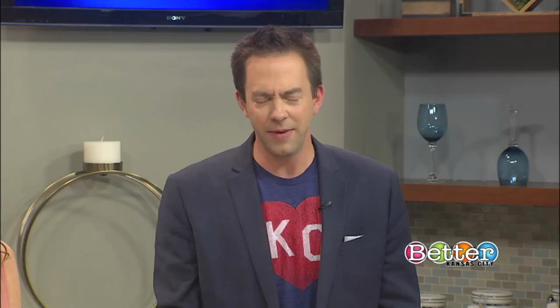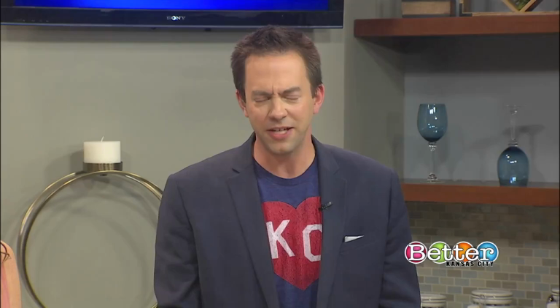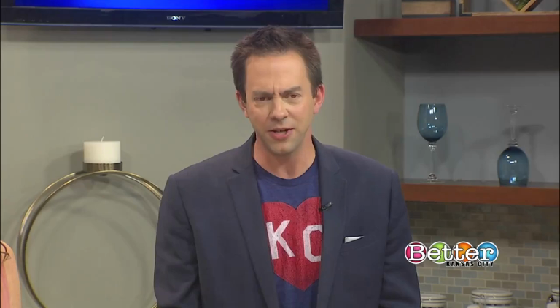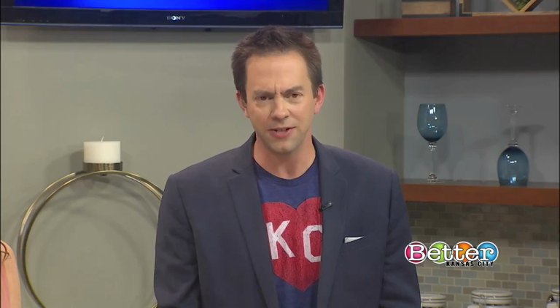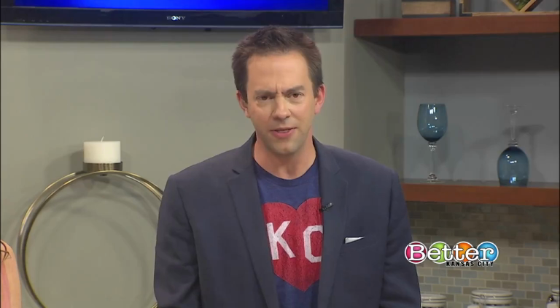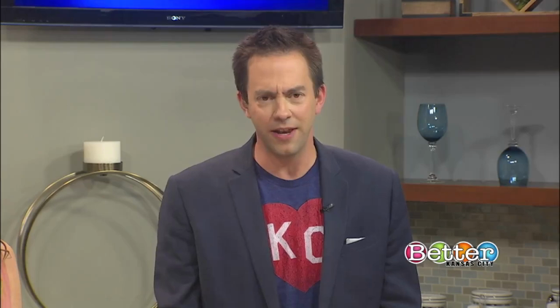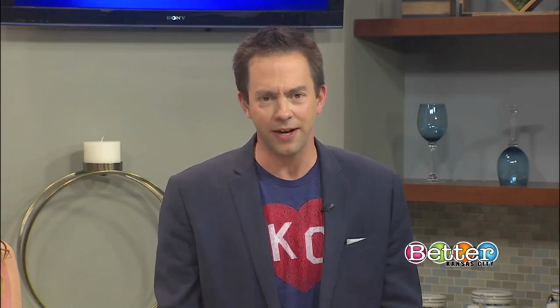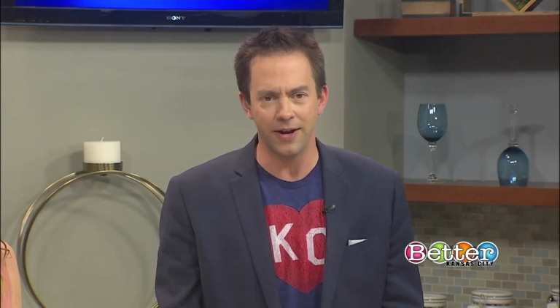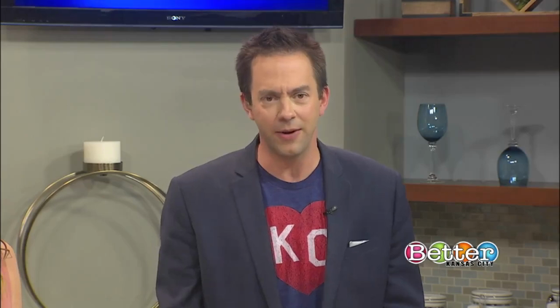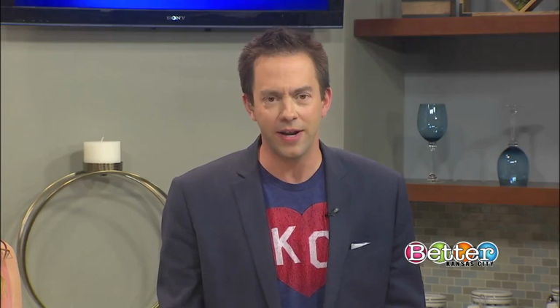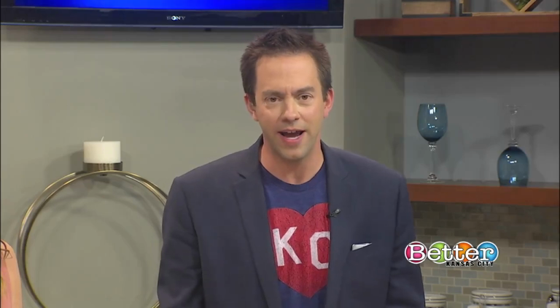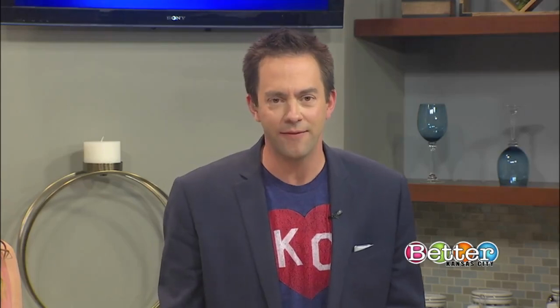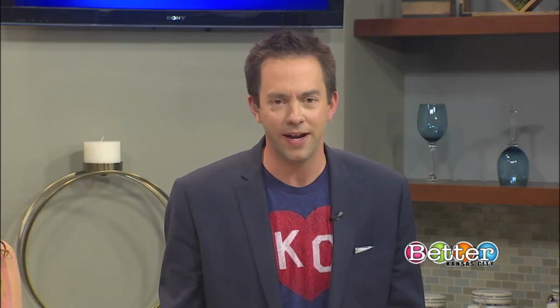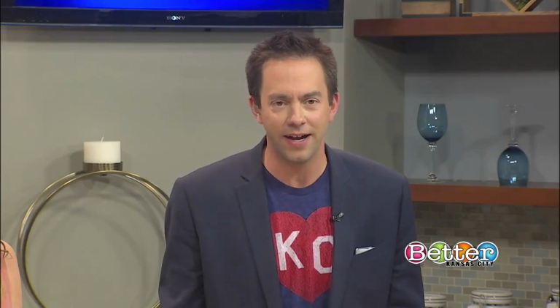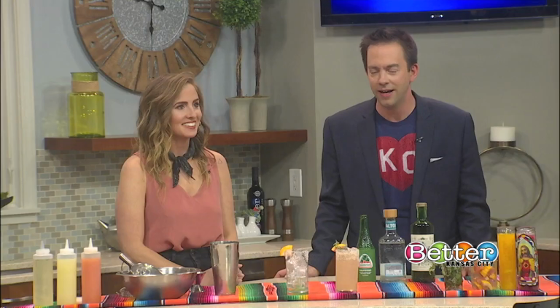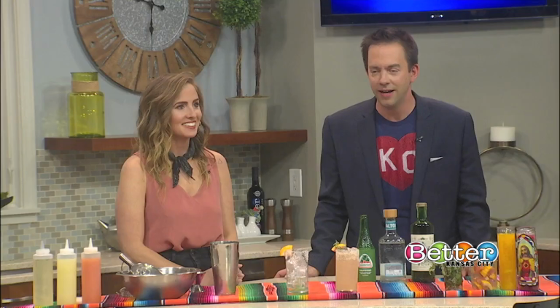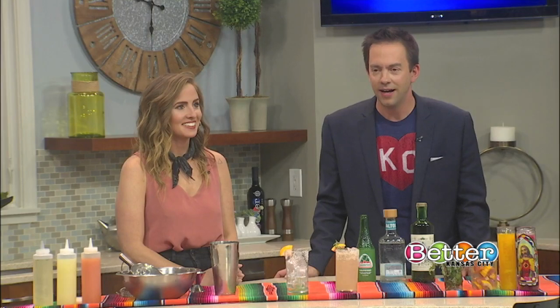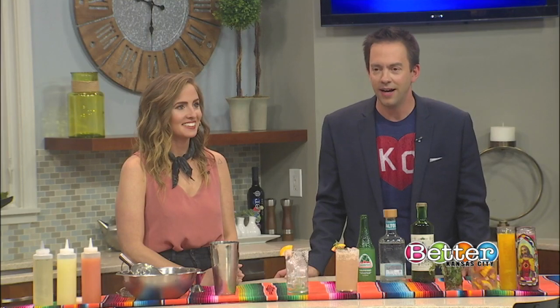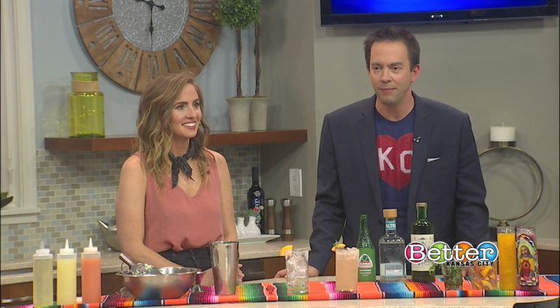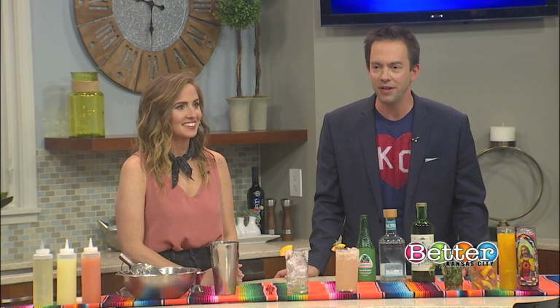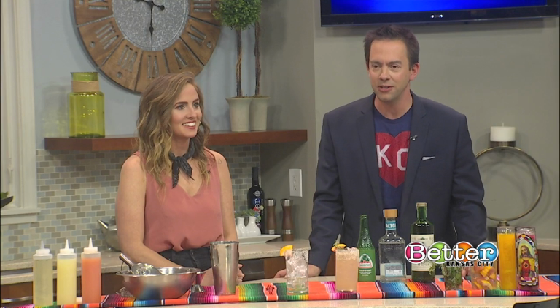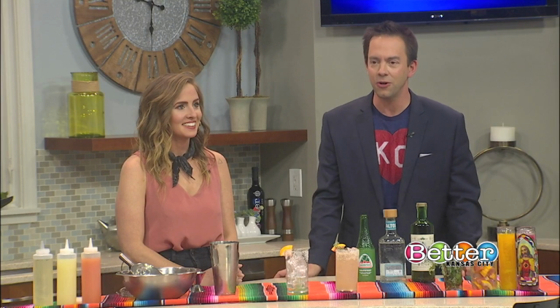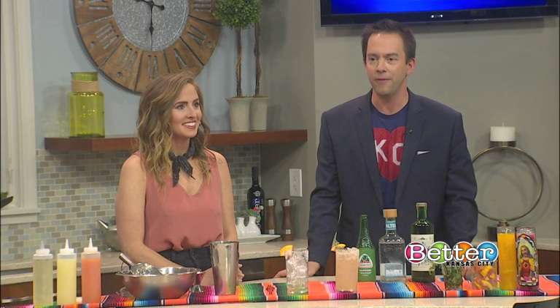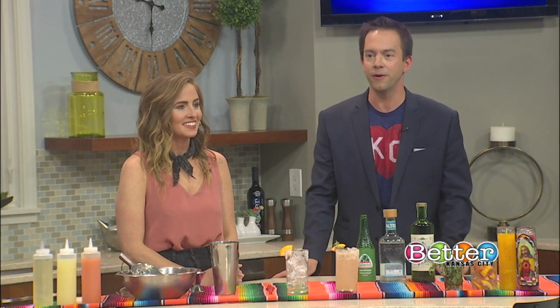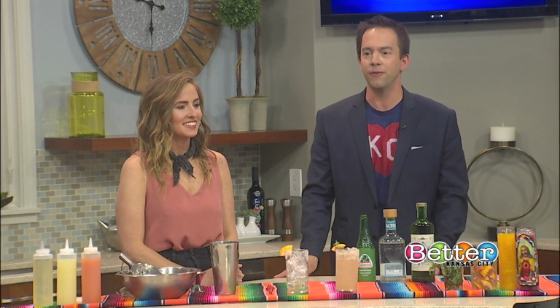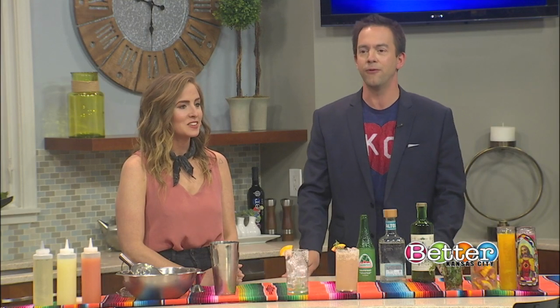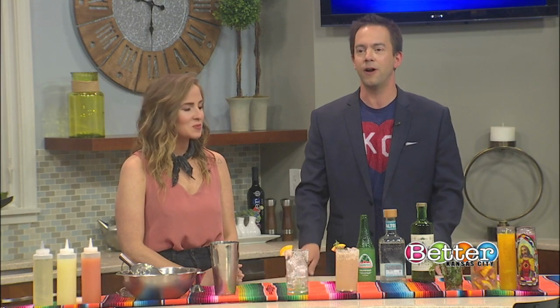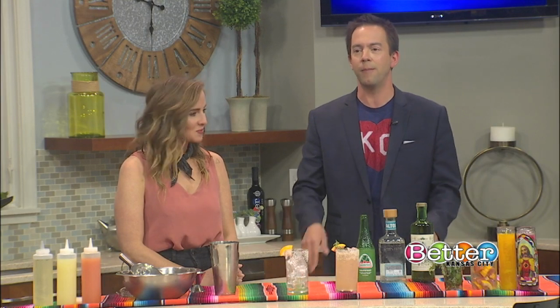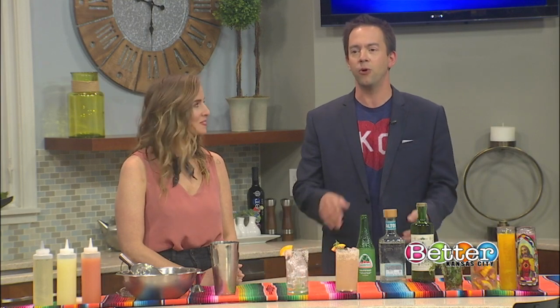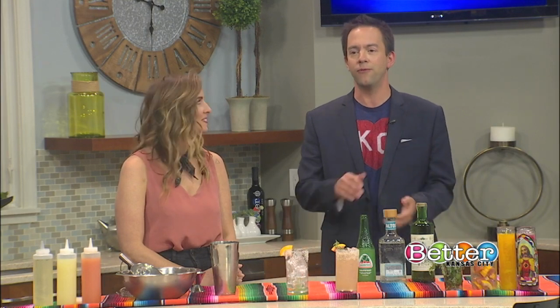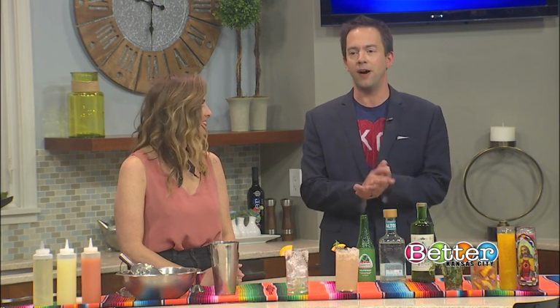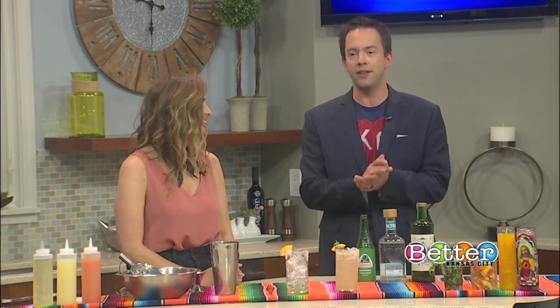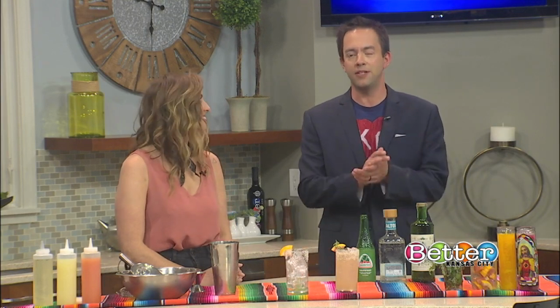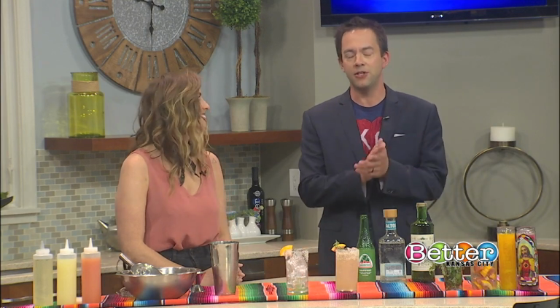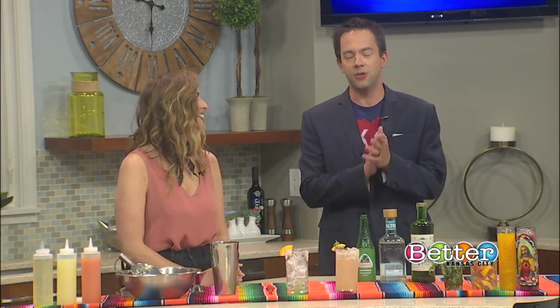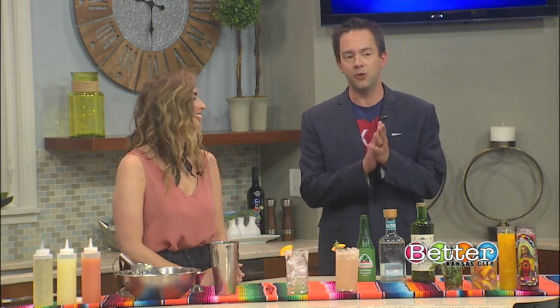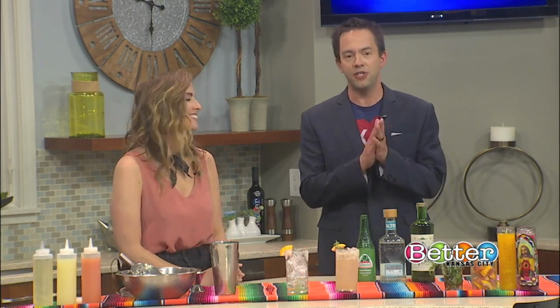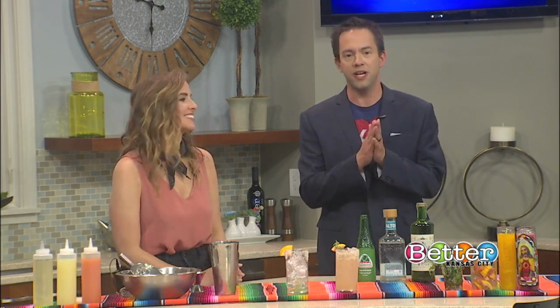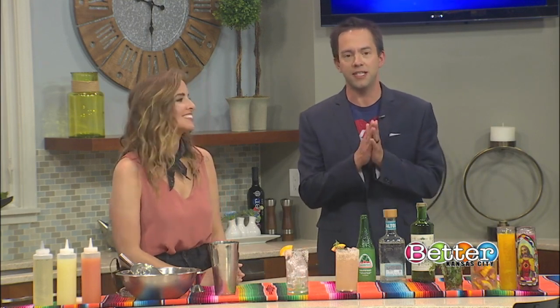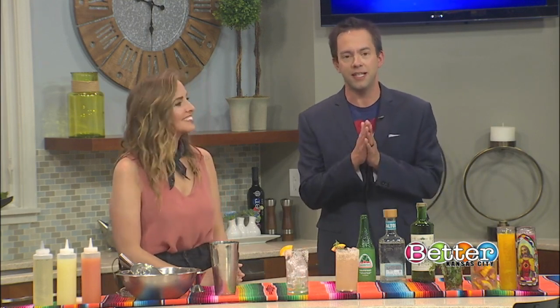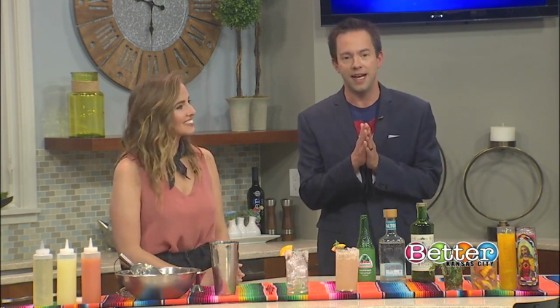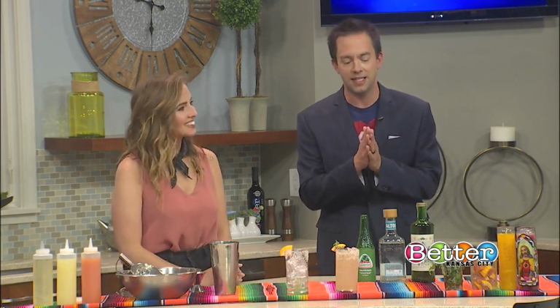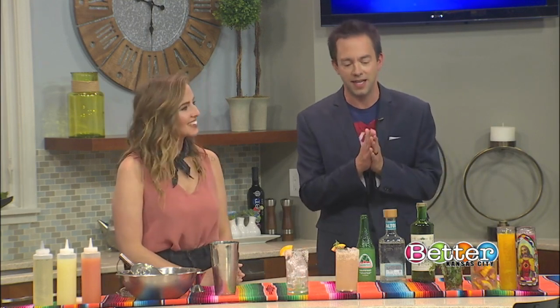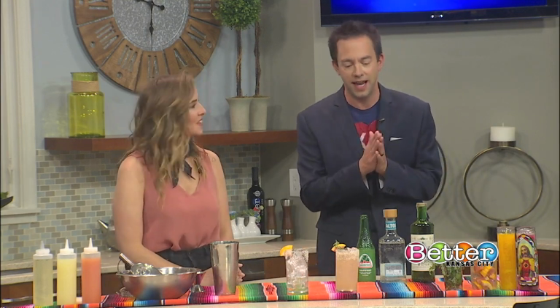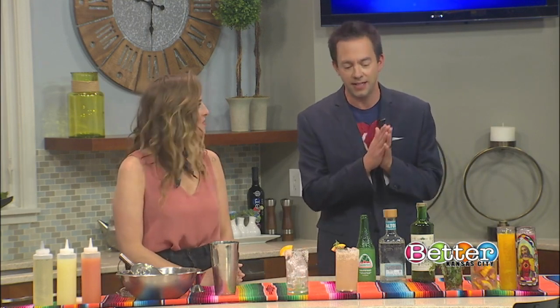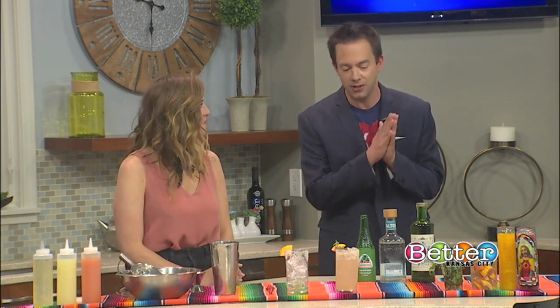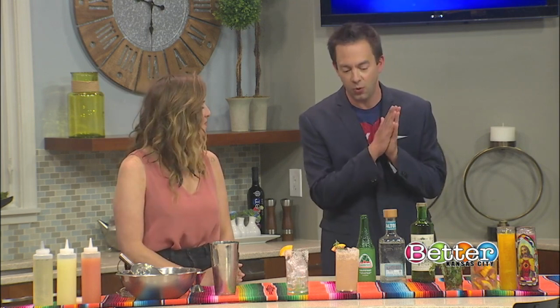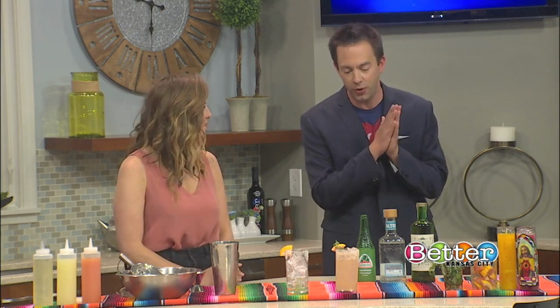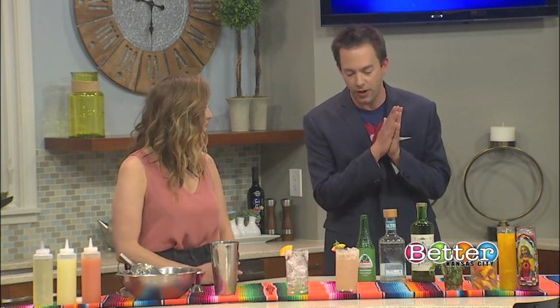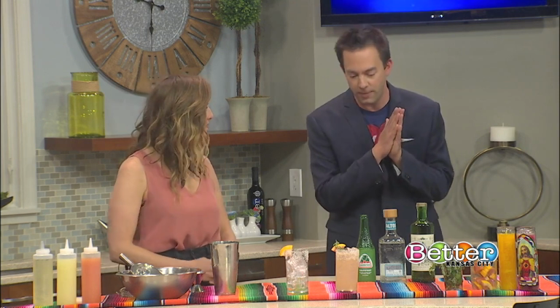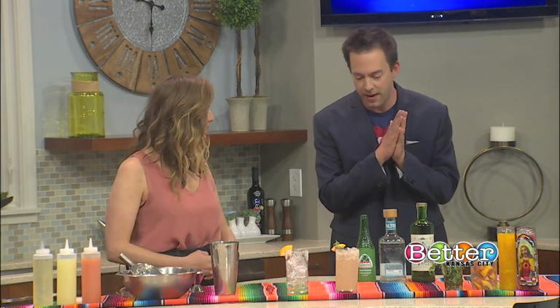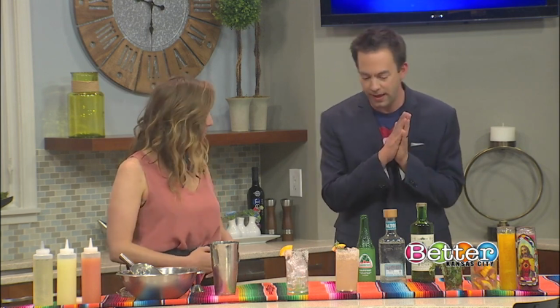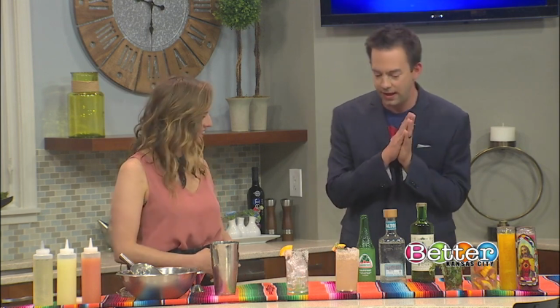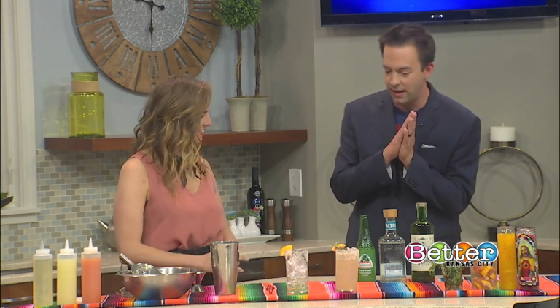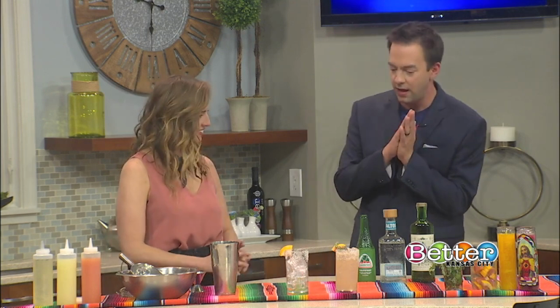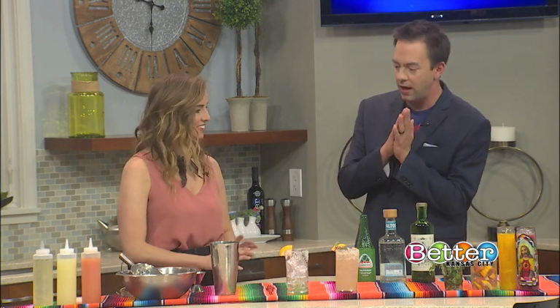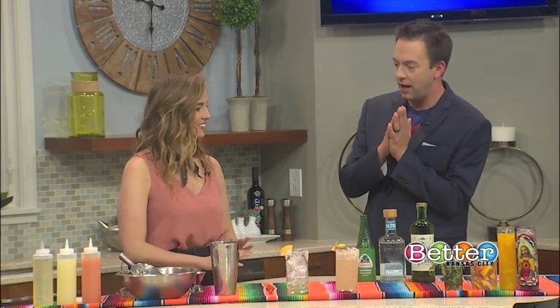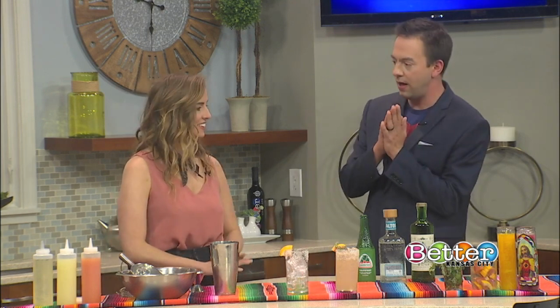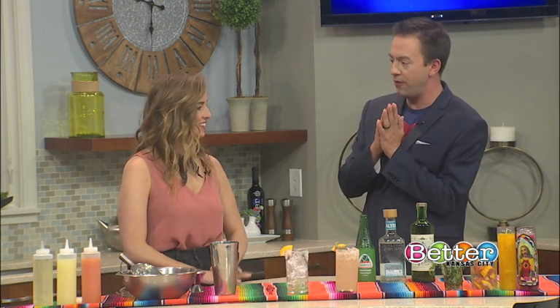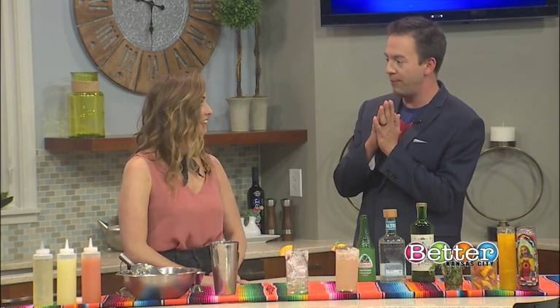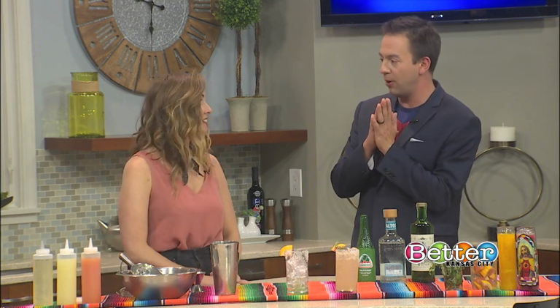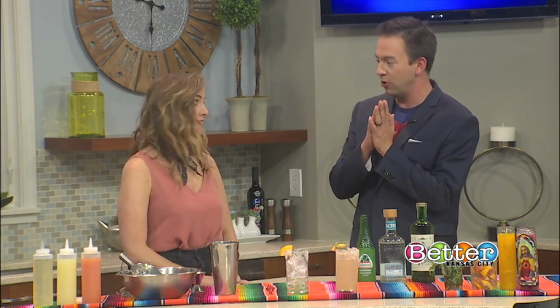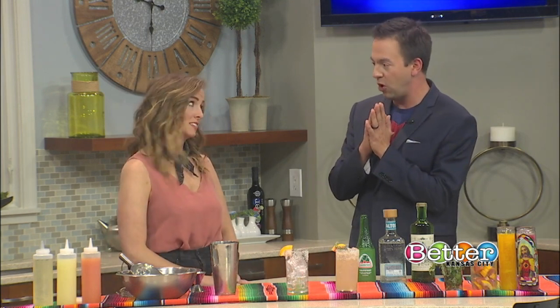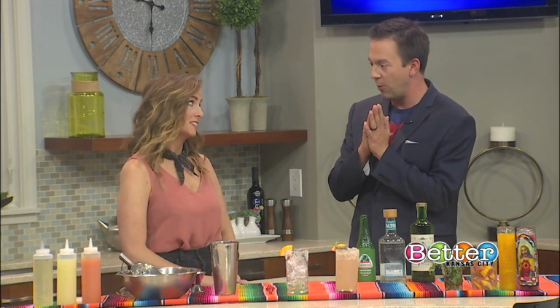Make sure it's authentic. We have Melissa Crawford from Port Fonda to do just that today. So we are making the Paloma.